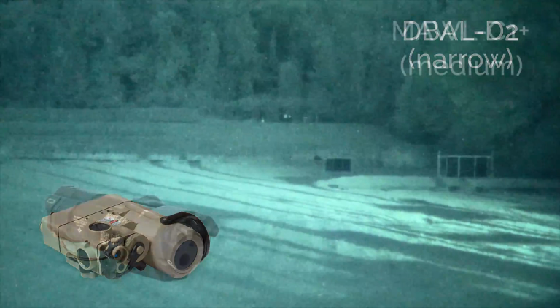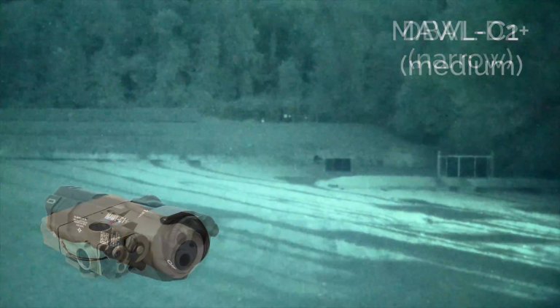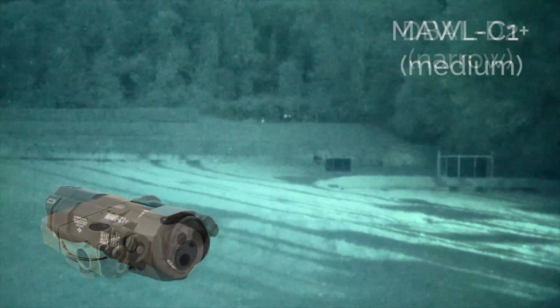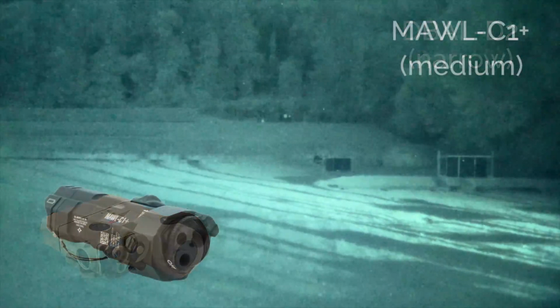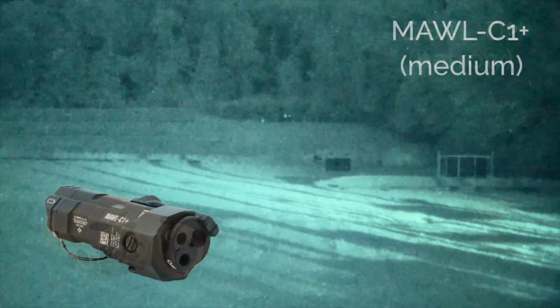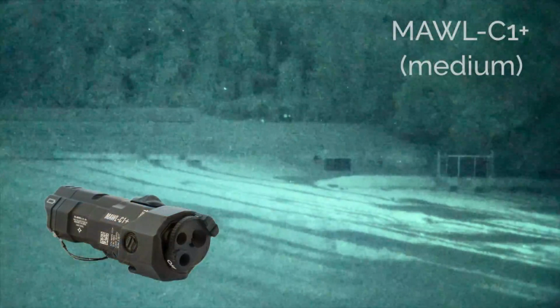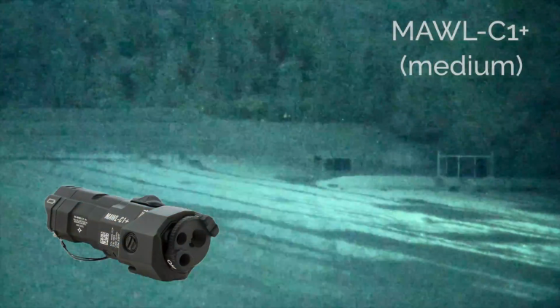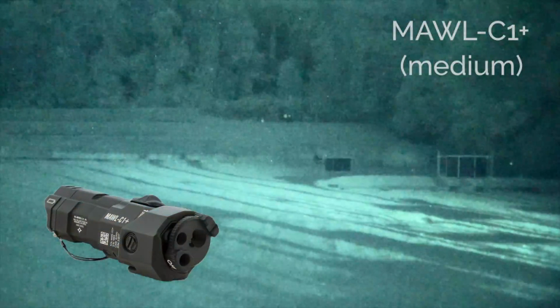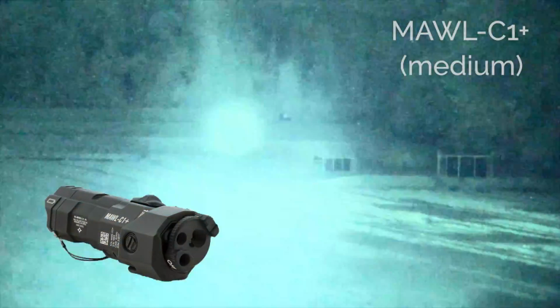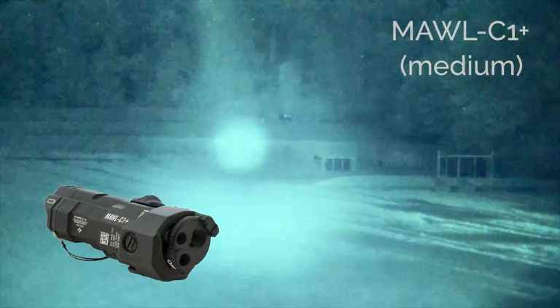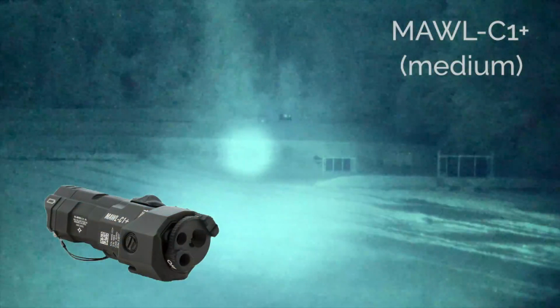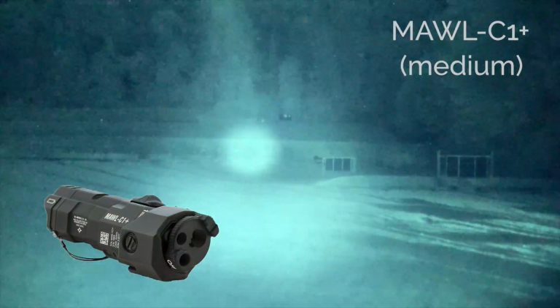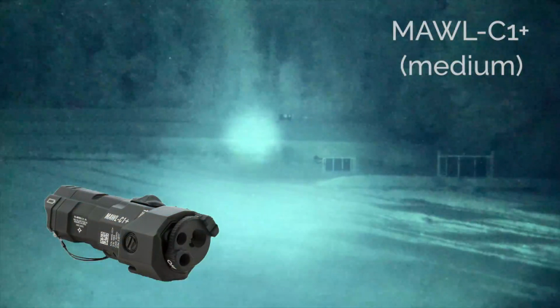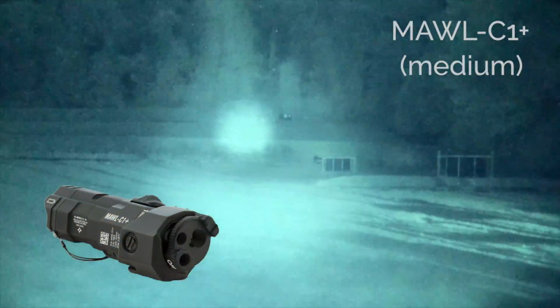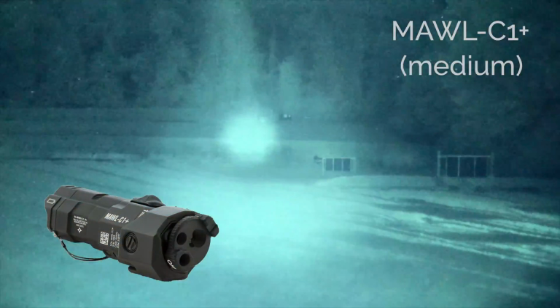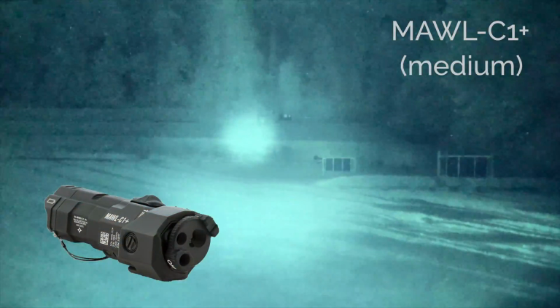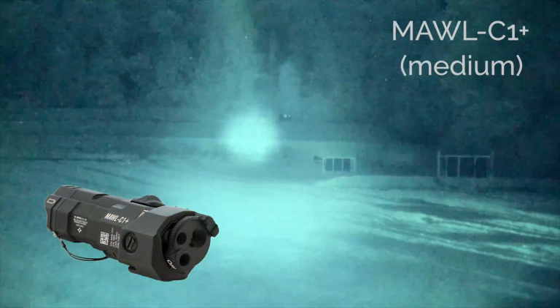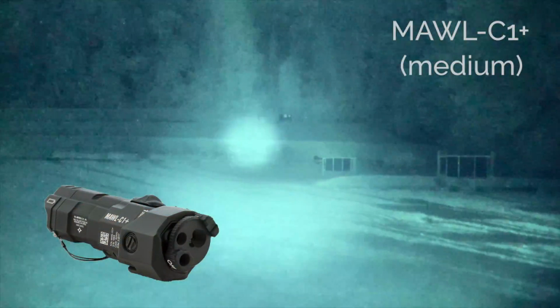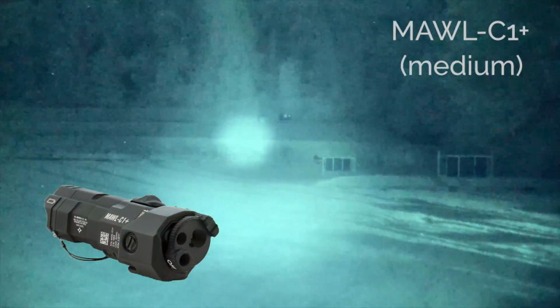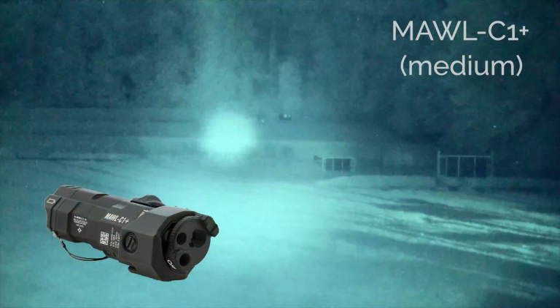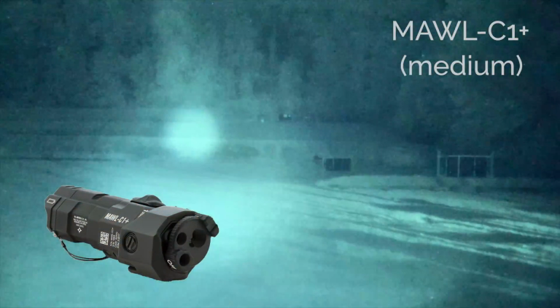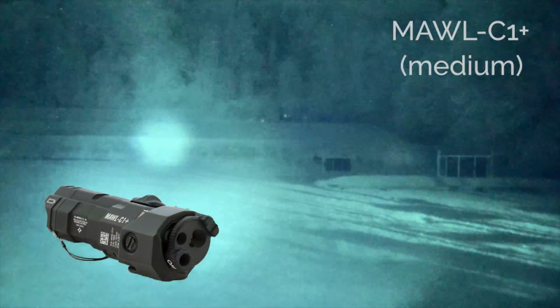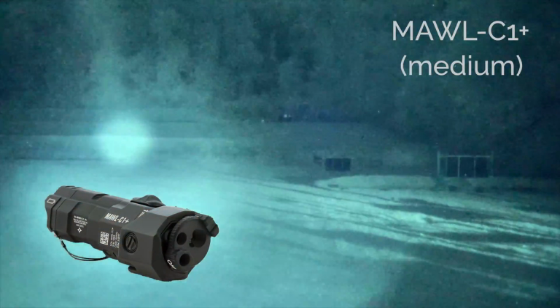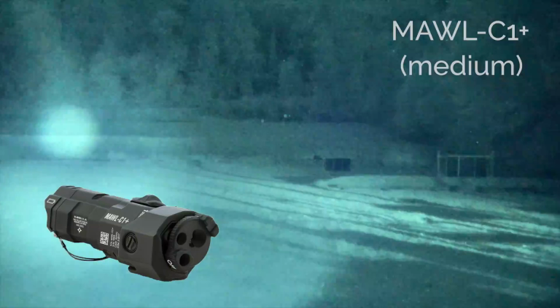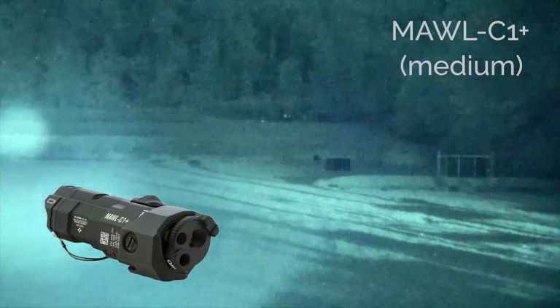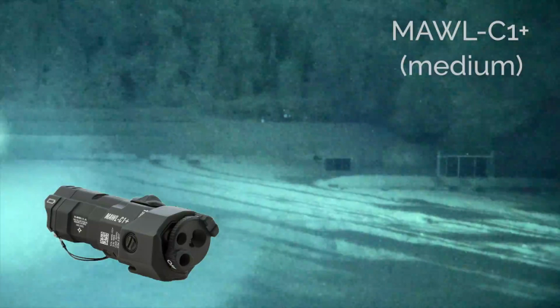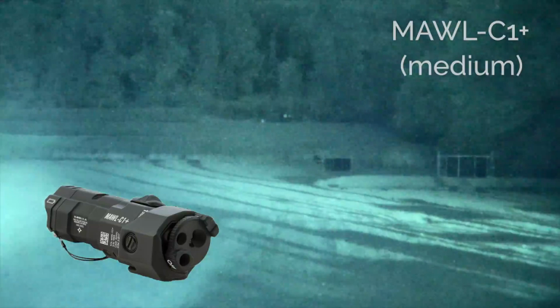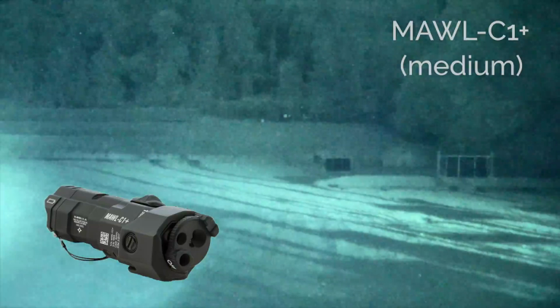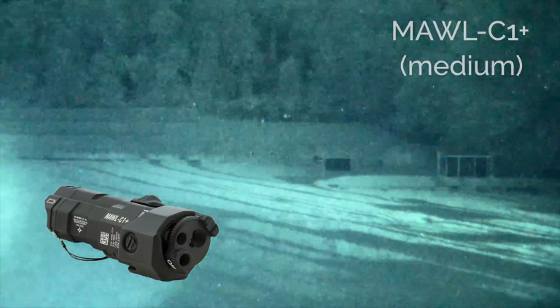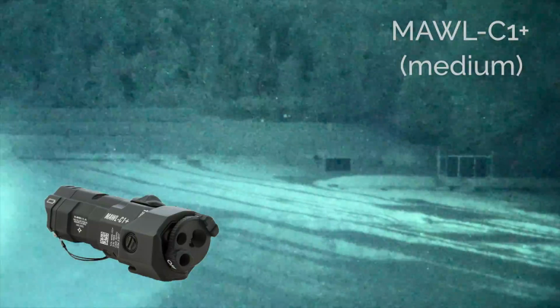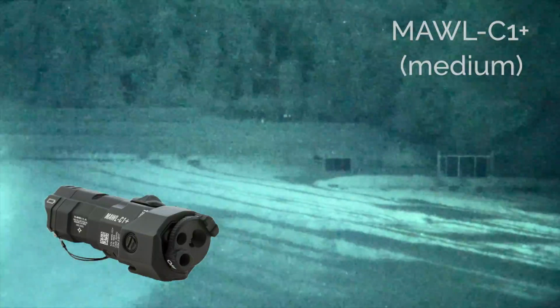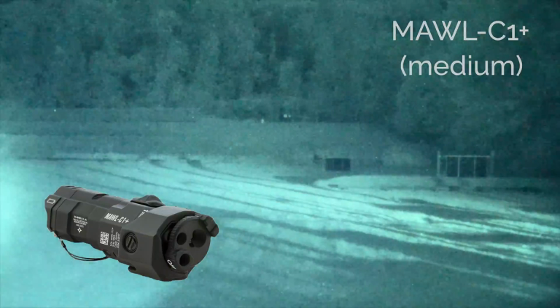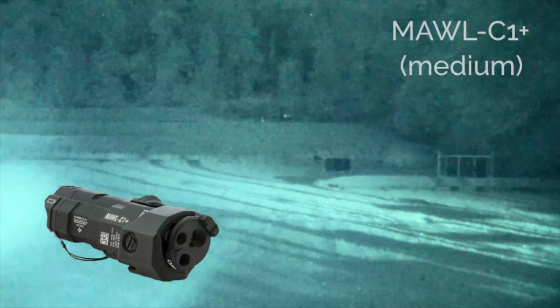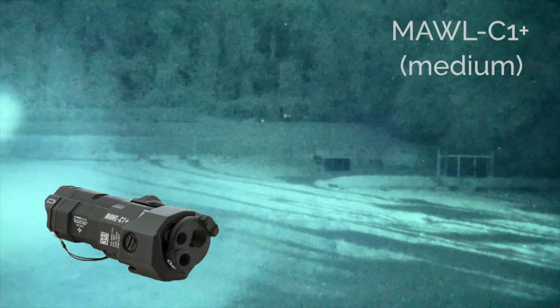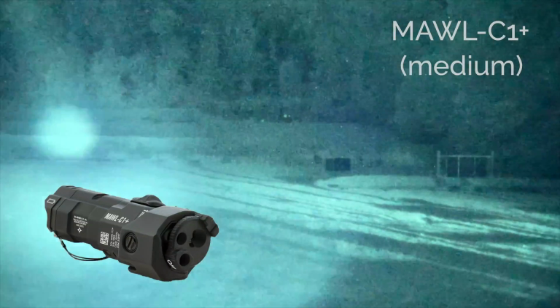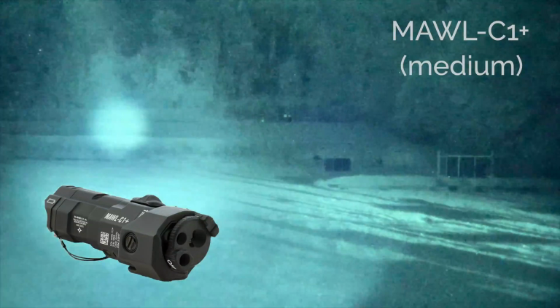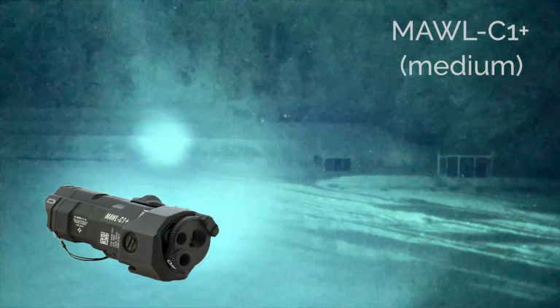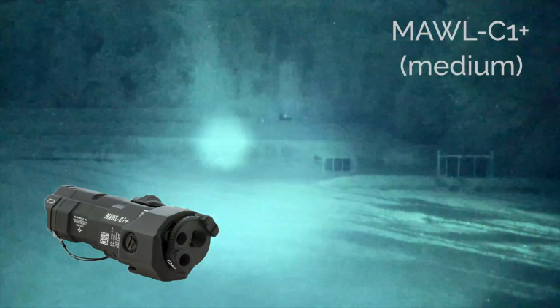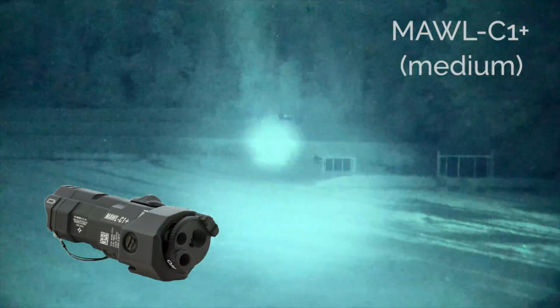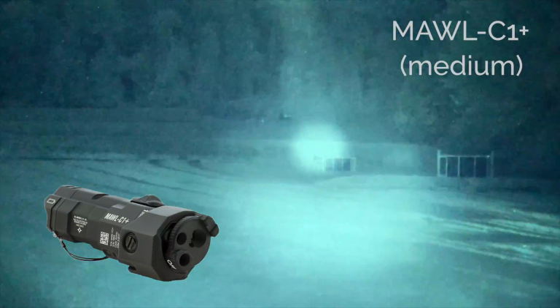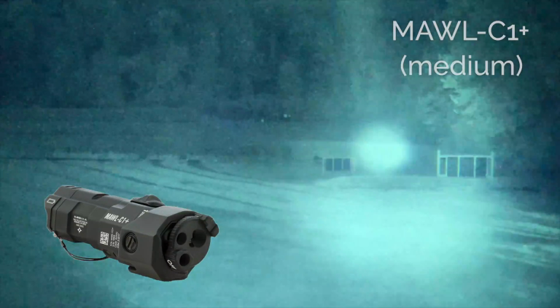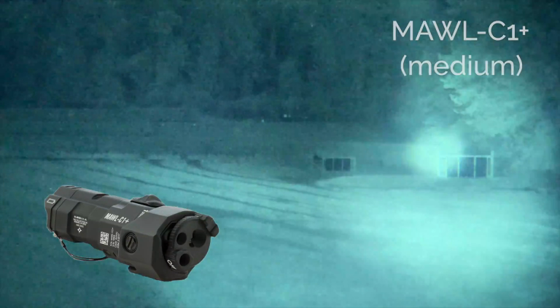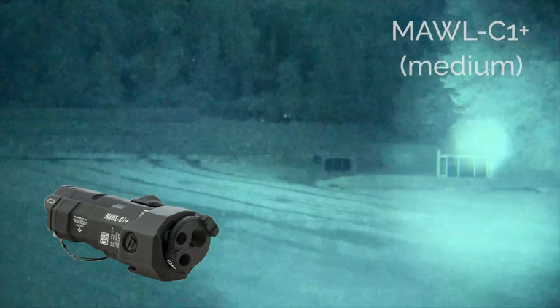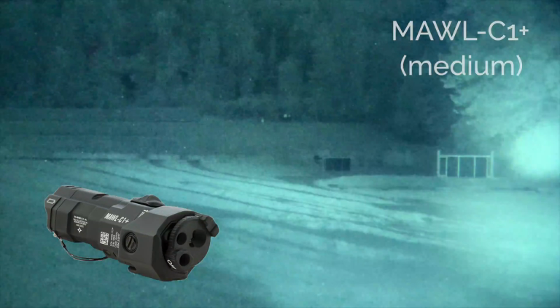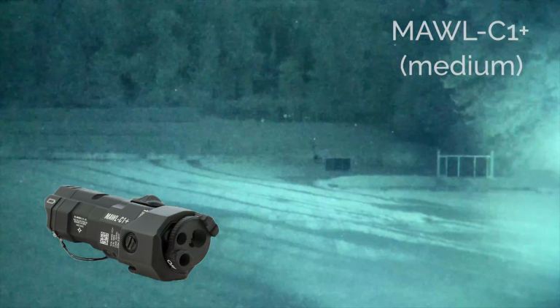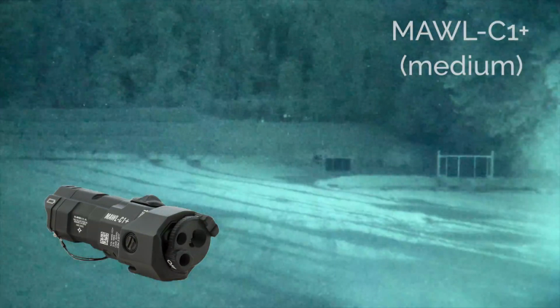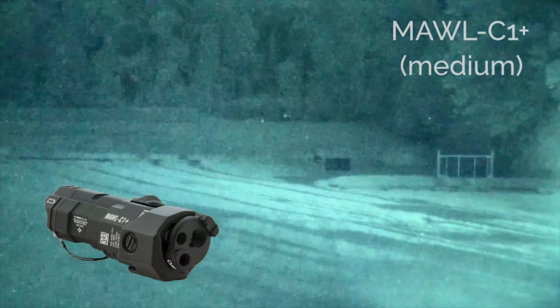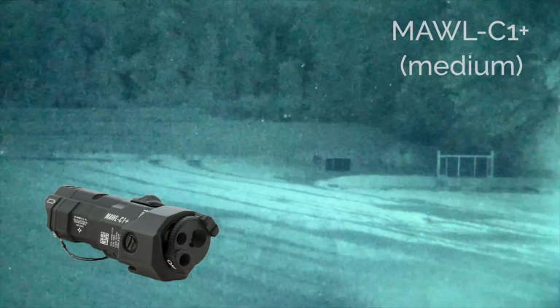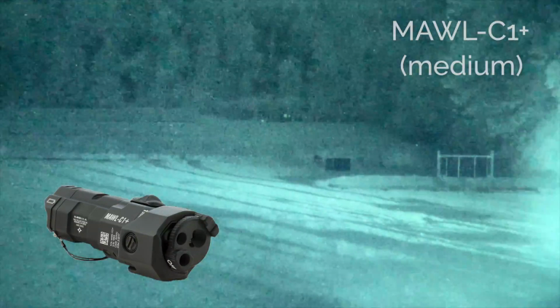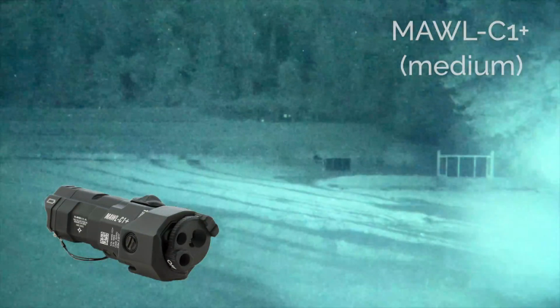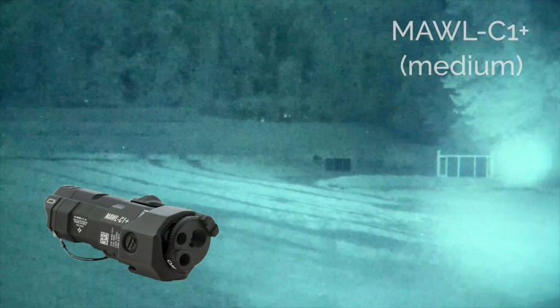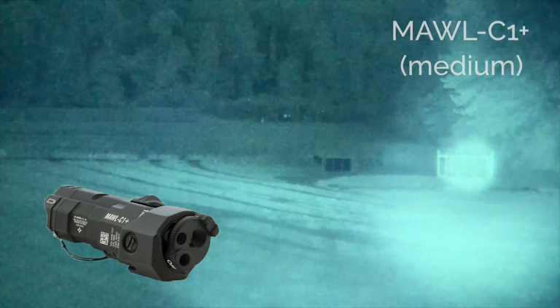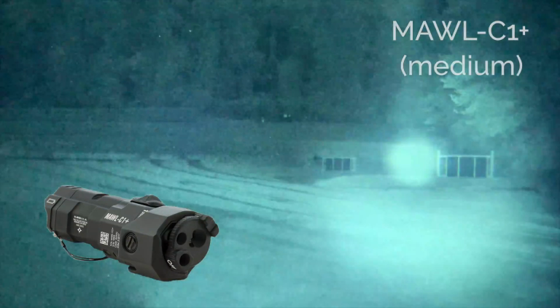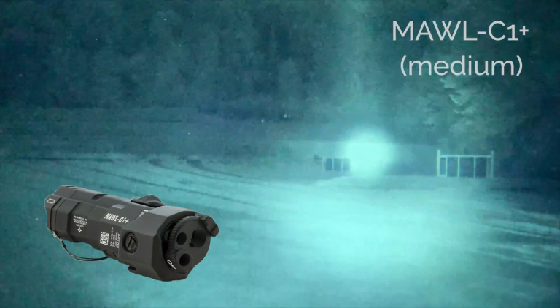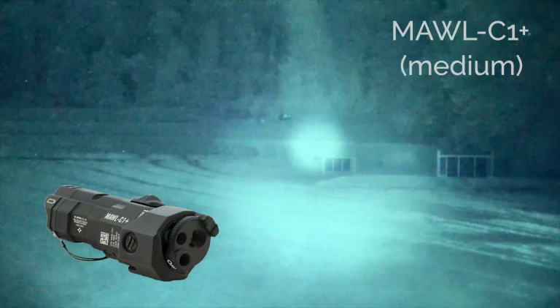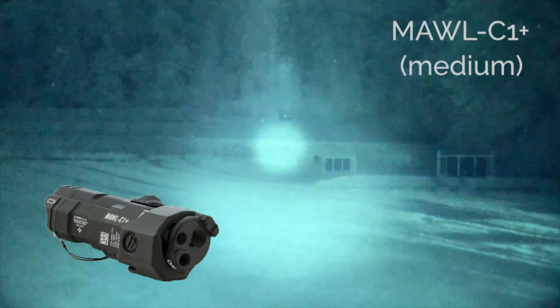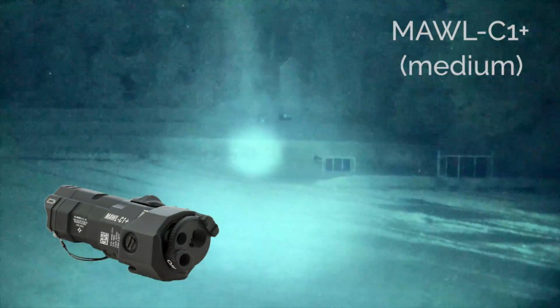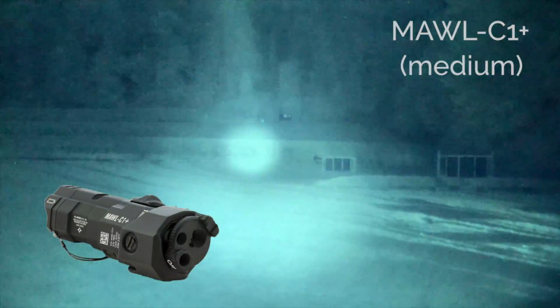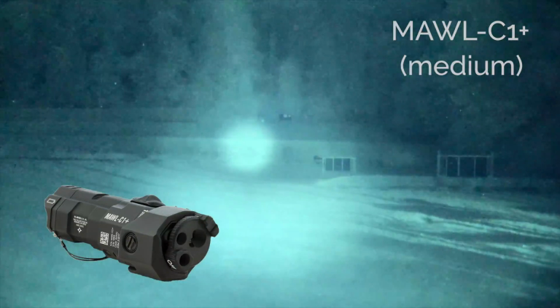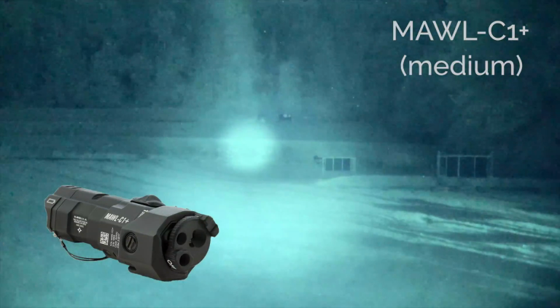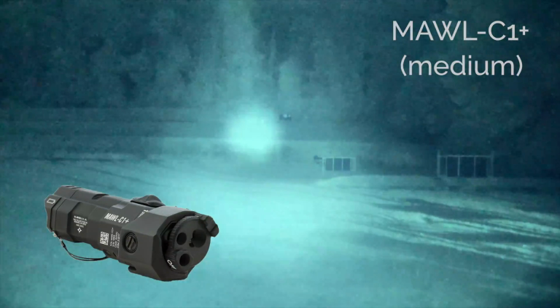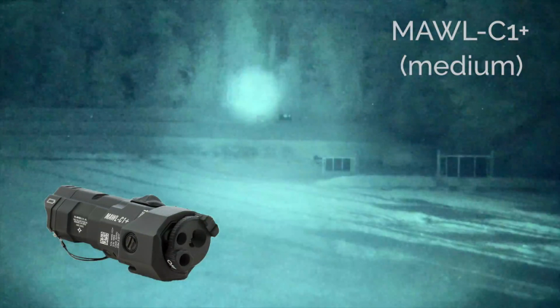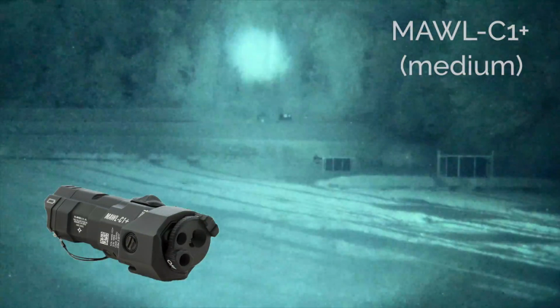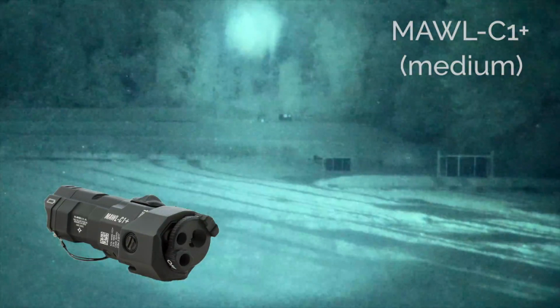The Maul C1 Plus laser device is initially shining in medium mode, then long range.